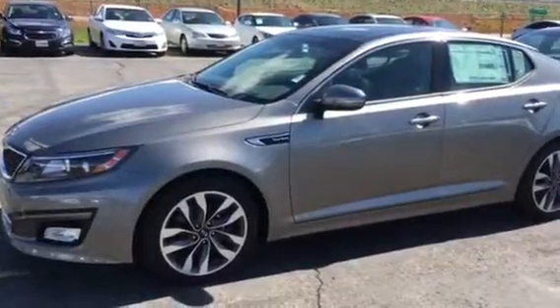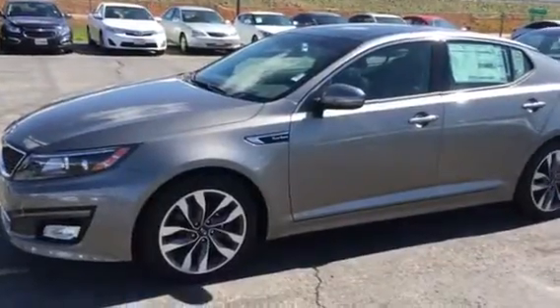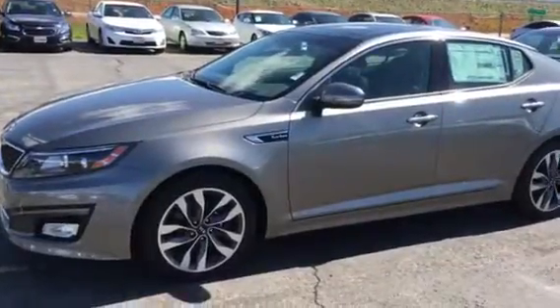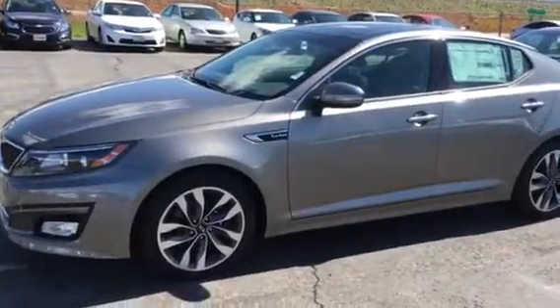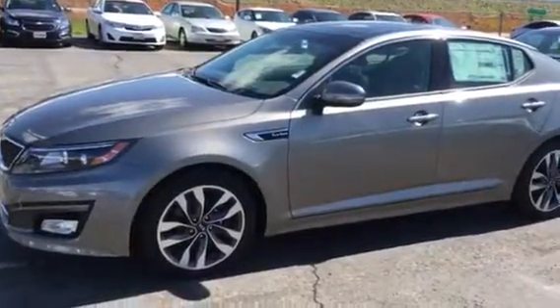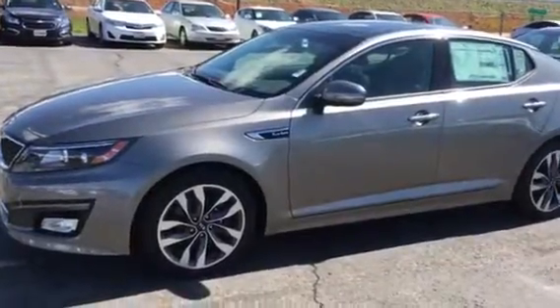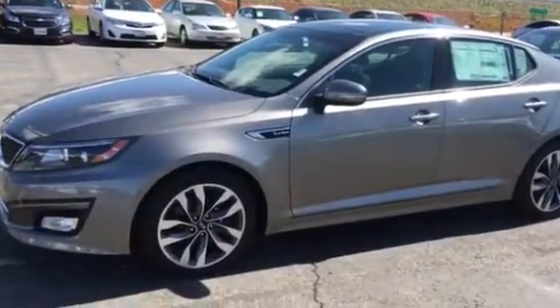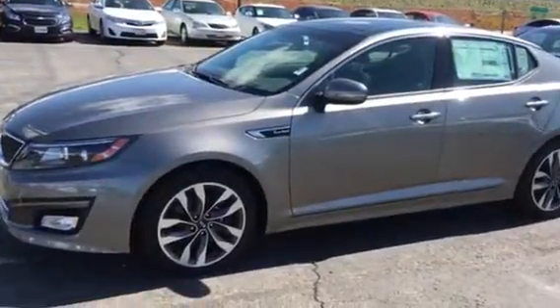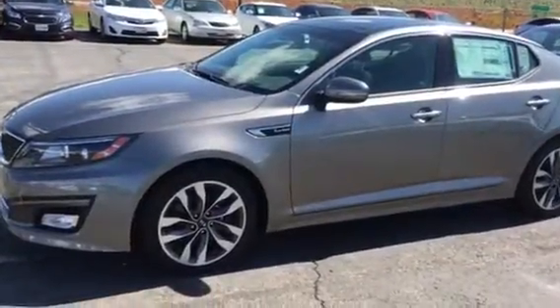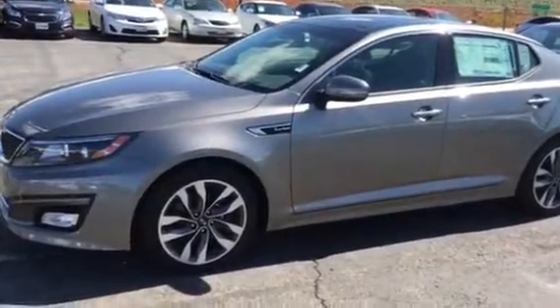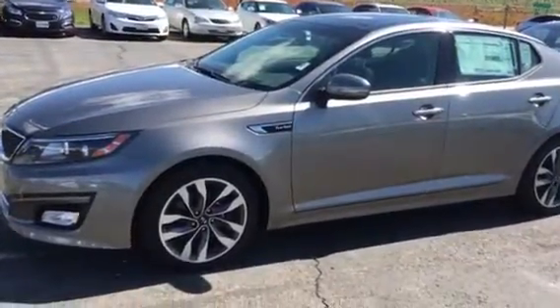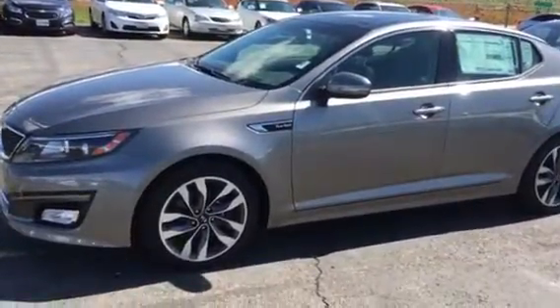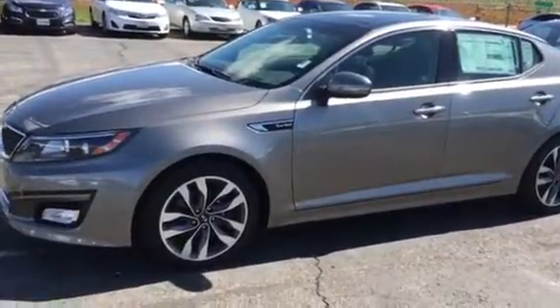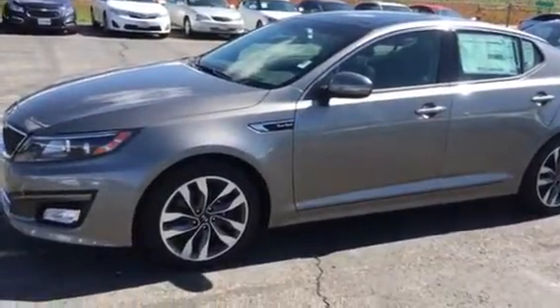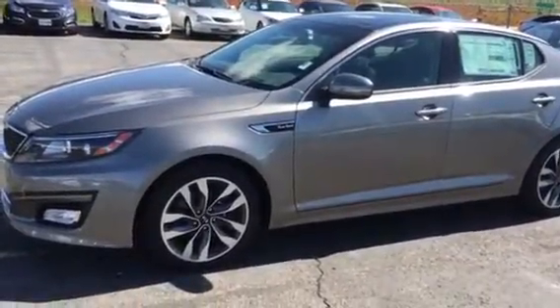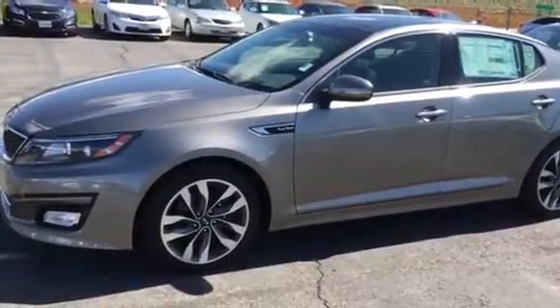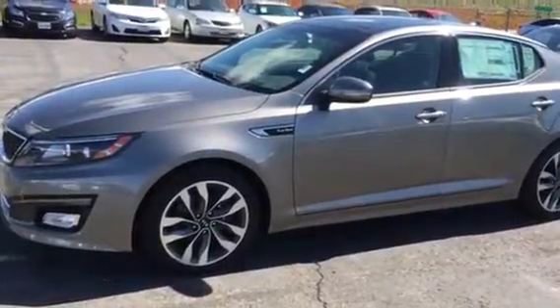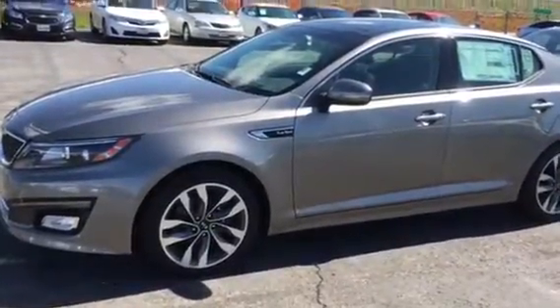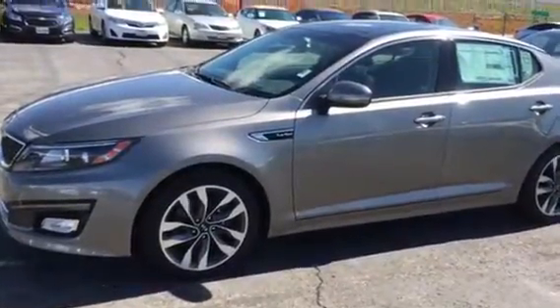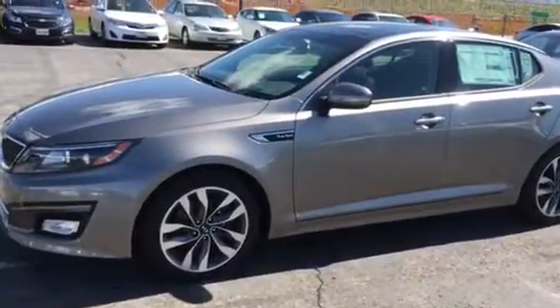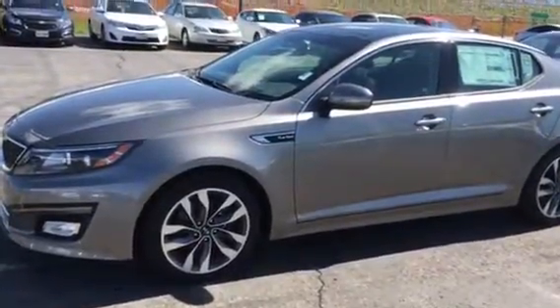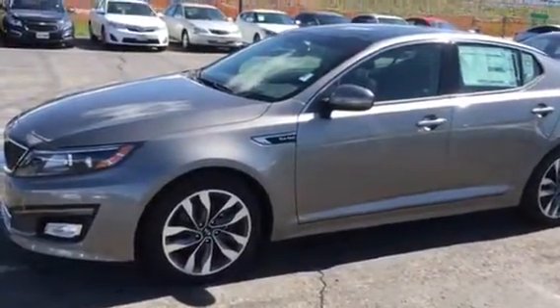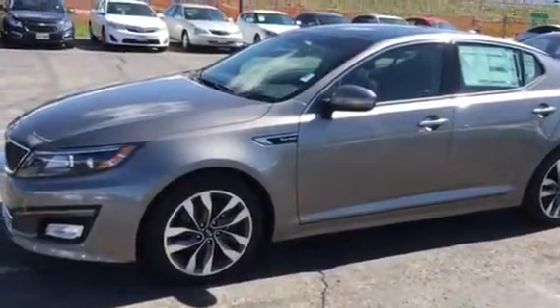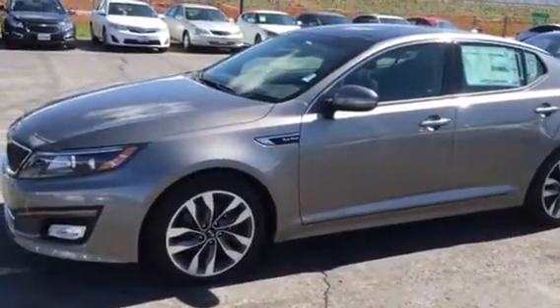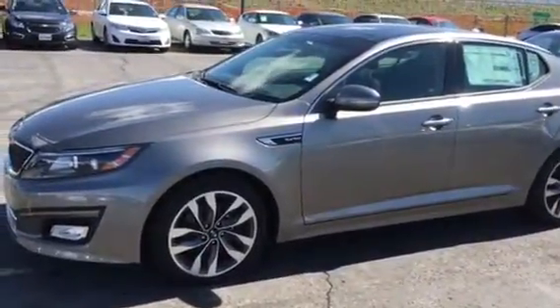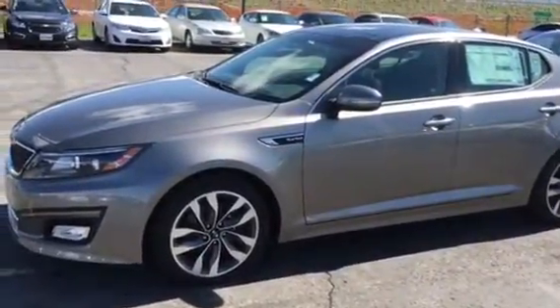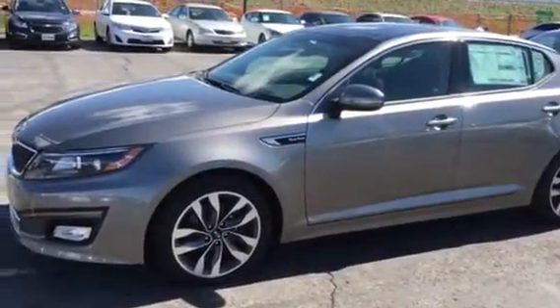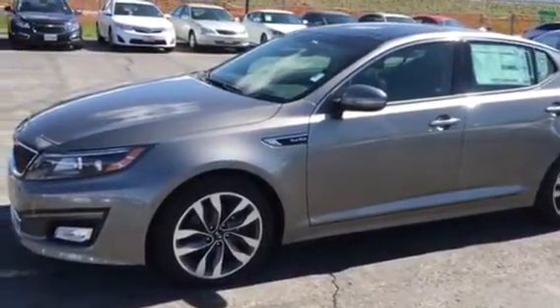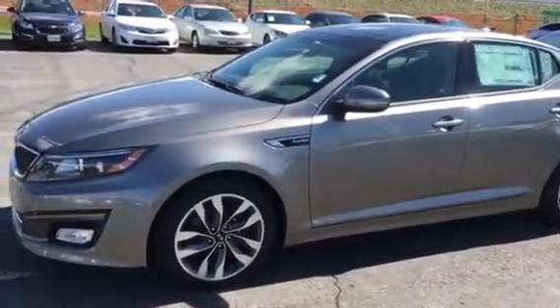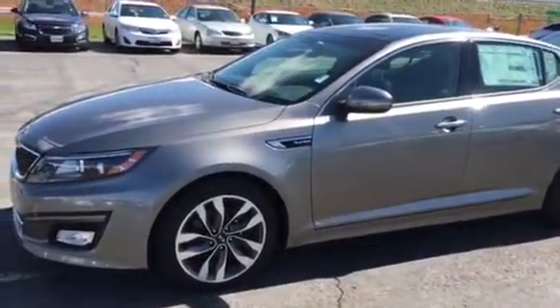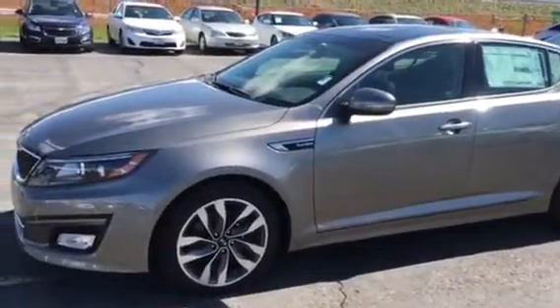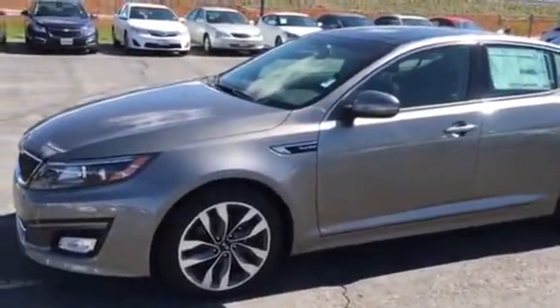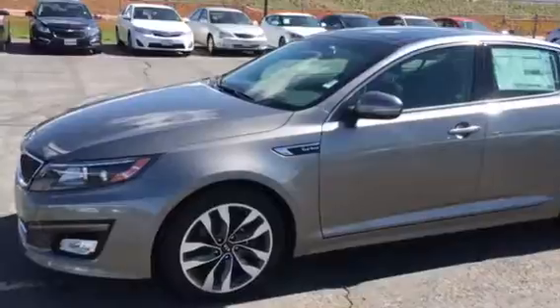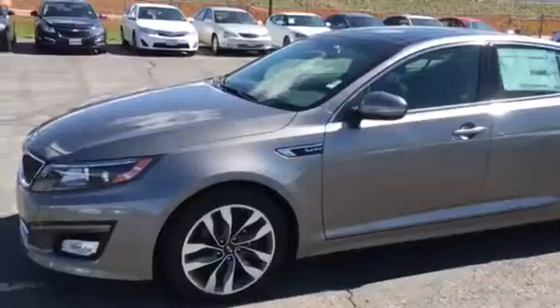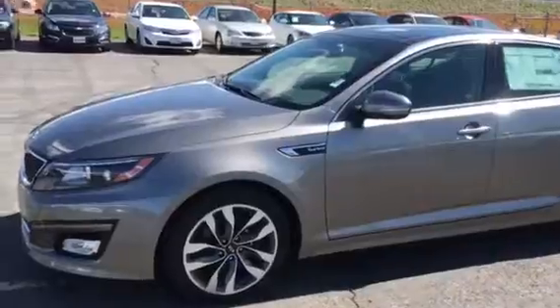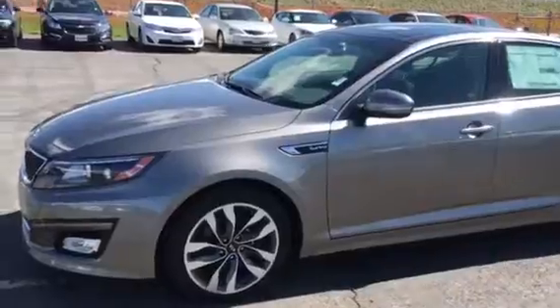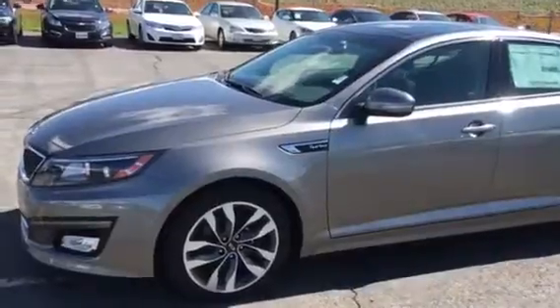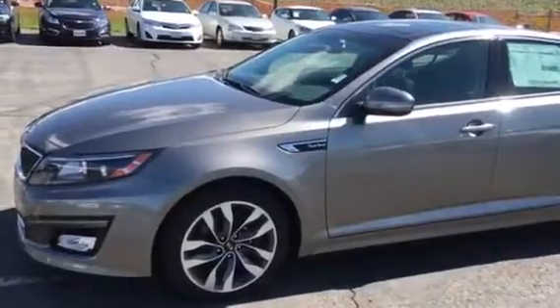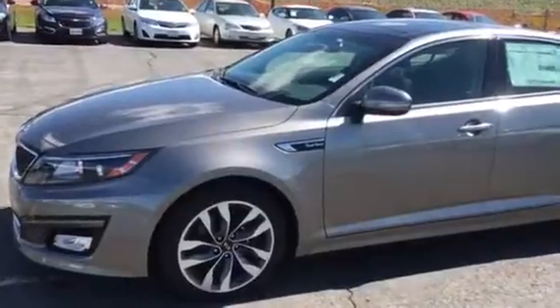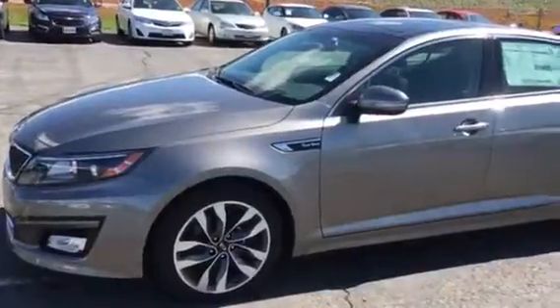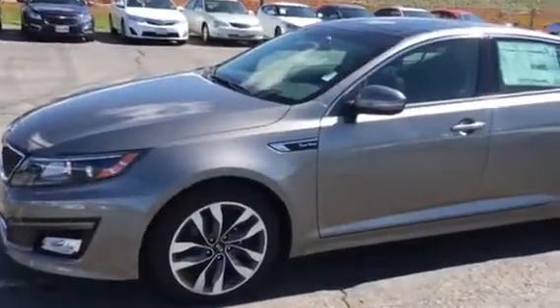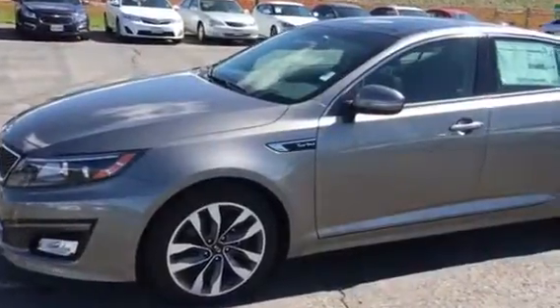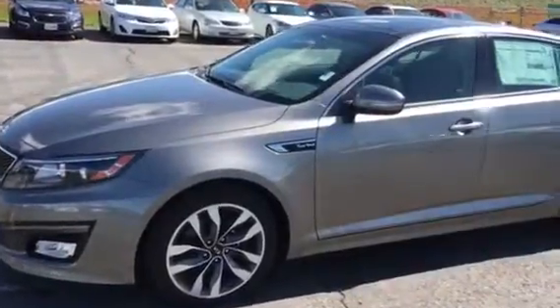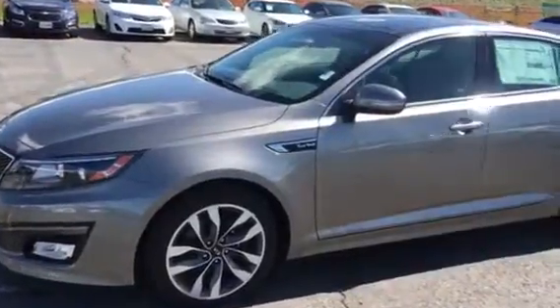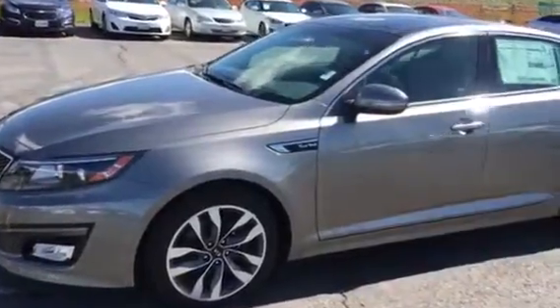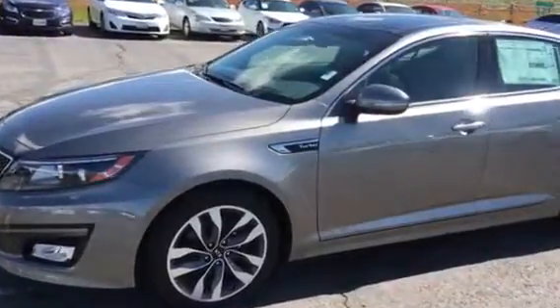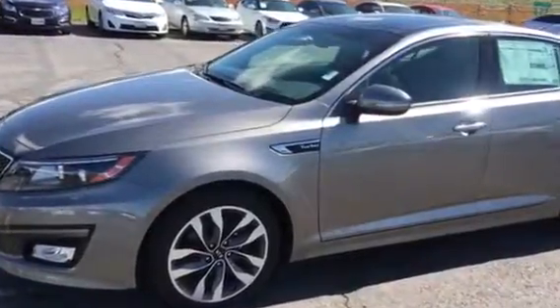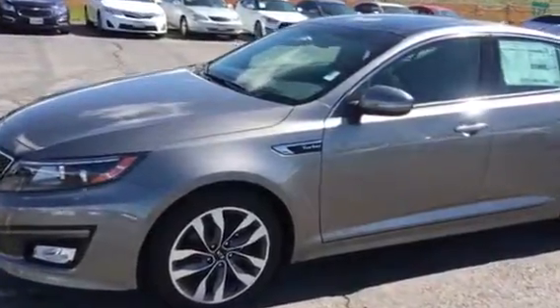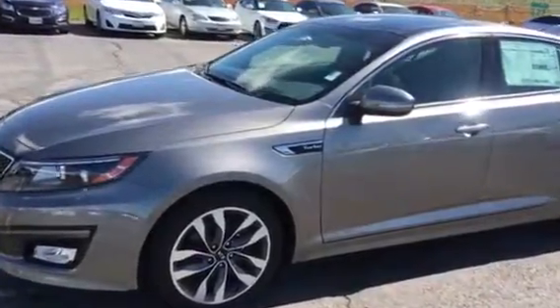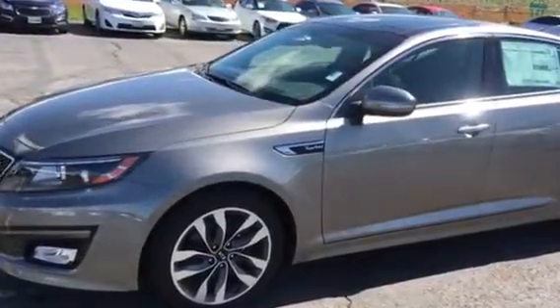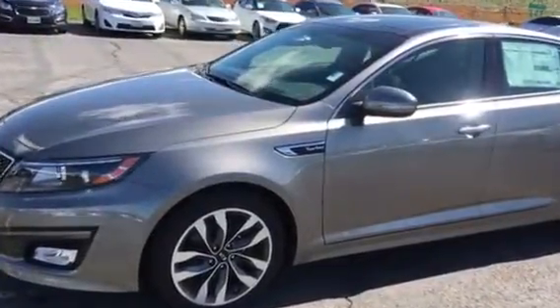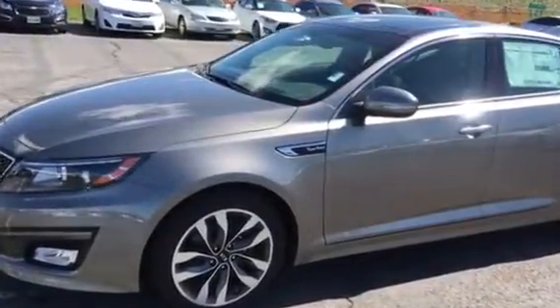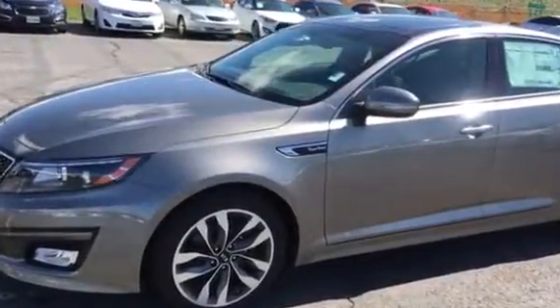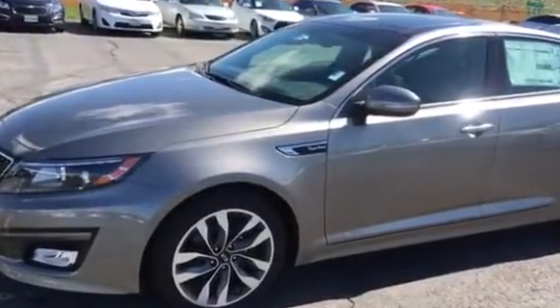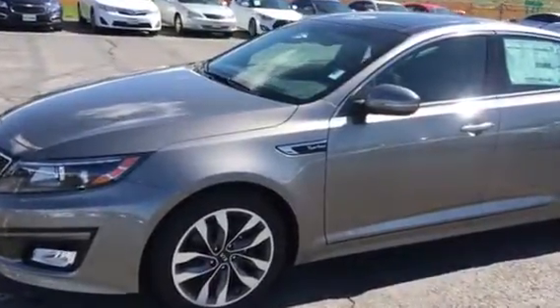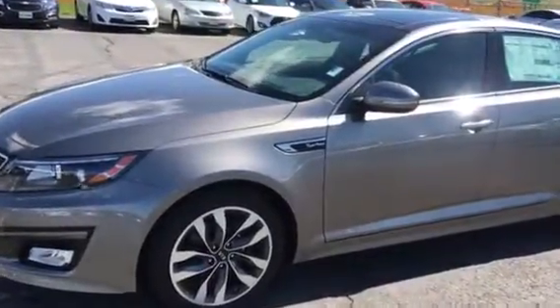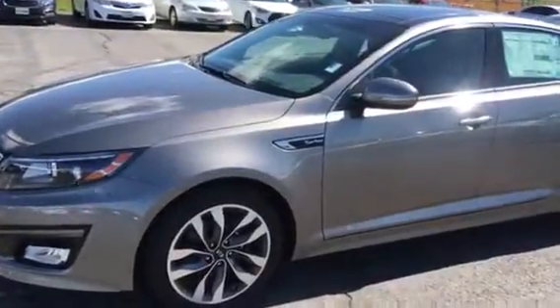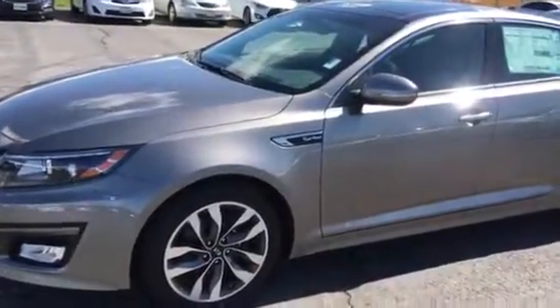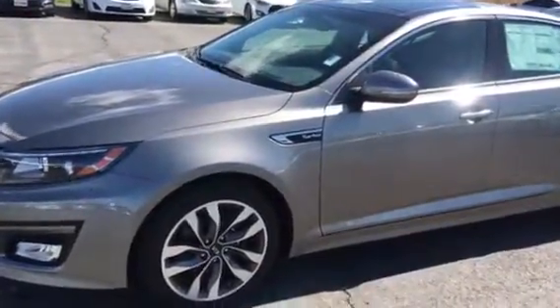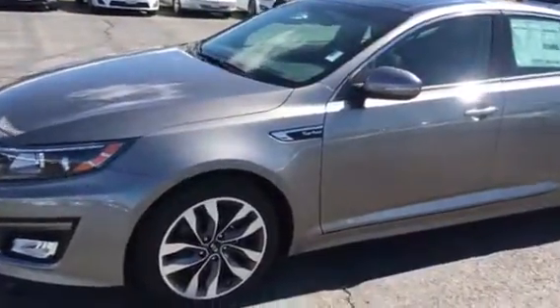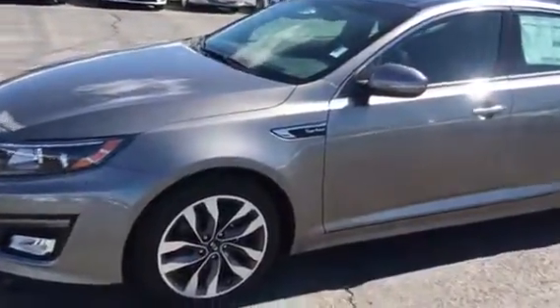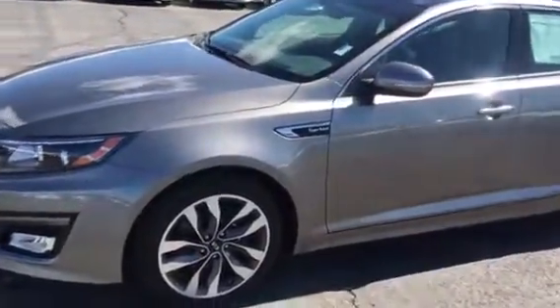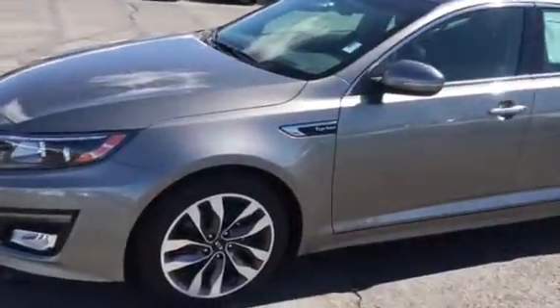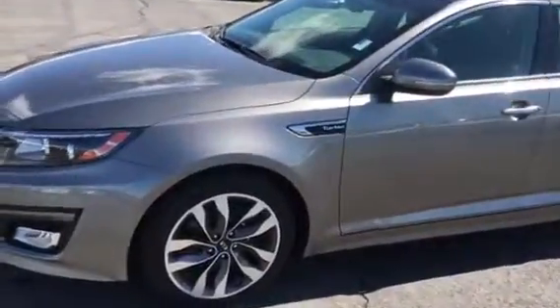Hey James, Scott Griner with Young King, Gainesville. I wanted to thank you for your interest in the '15 Optima. I wanted to make the video on the one that you inquired about.